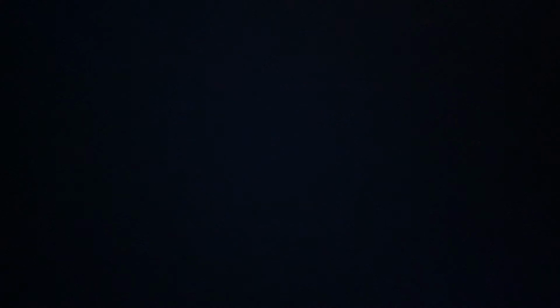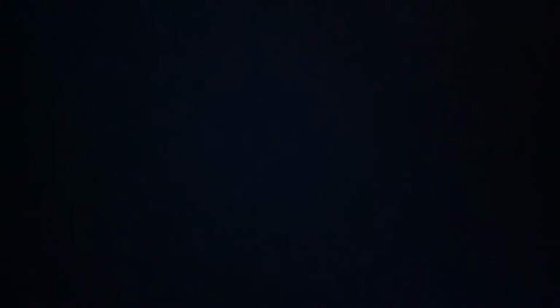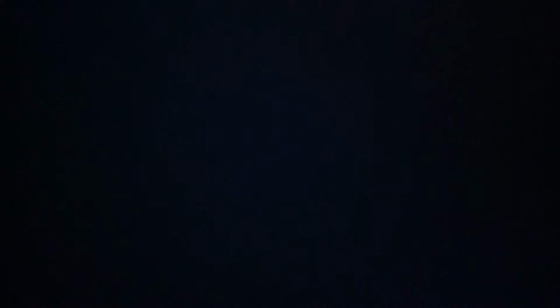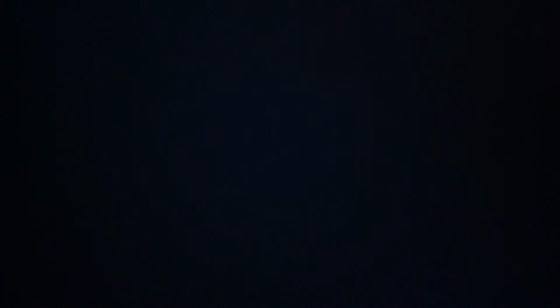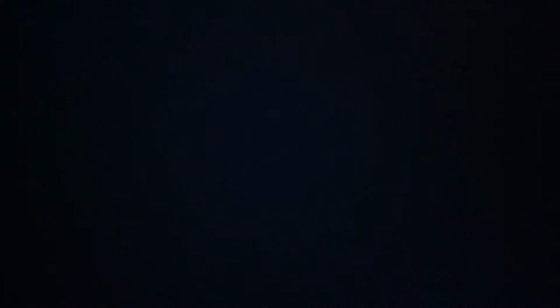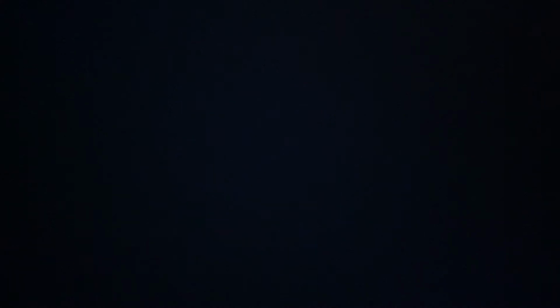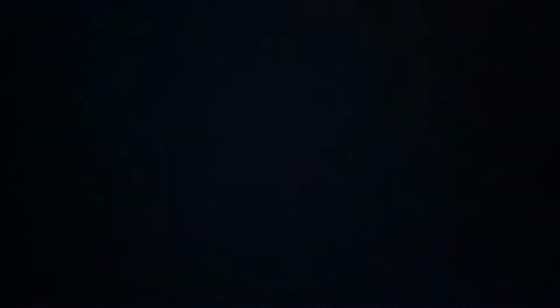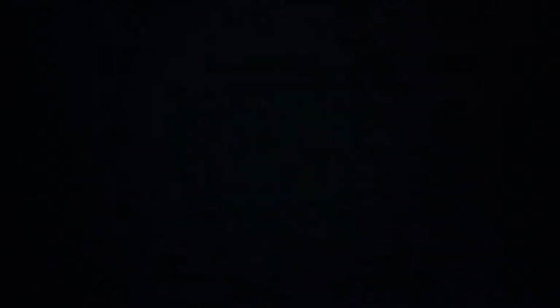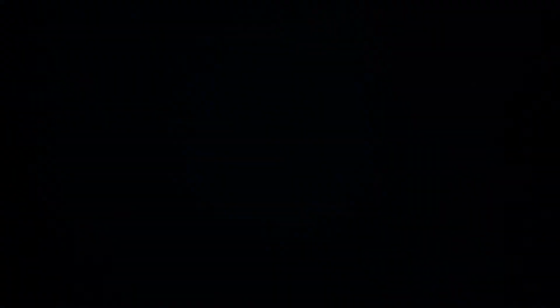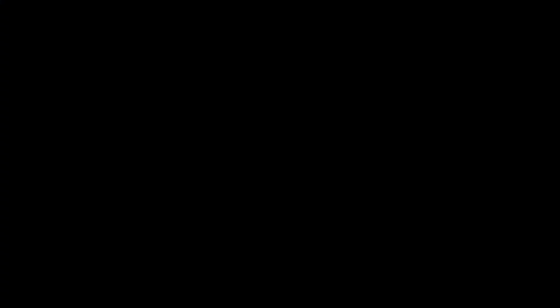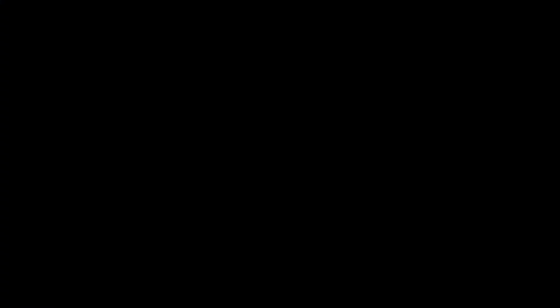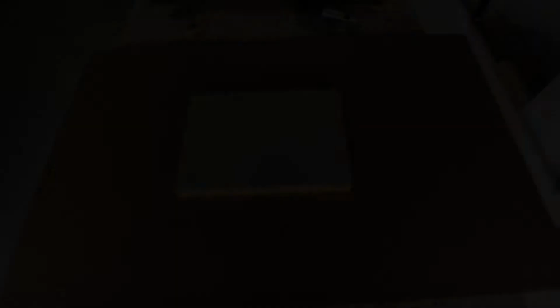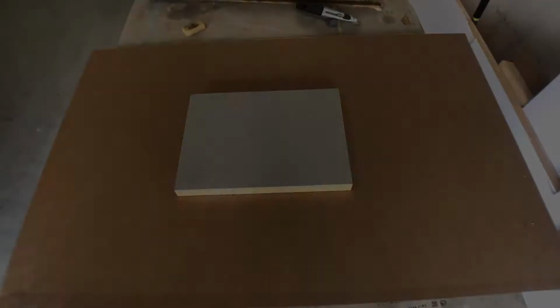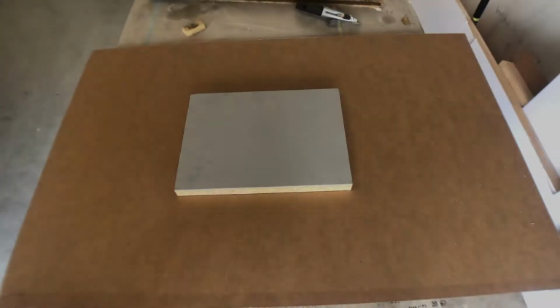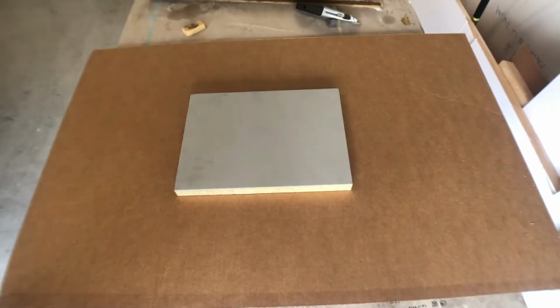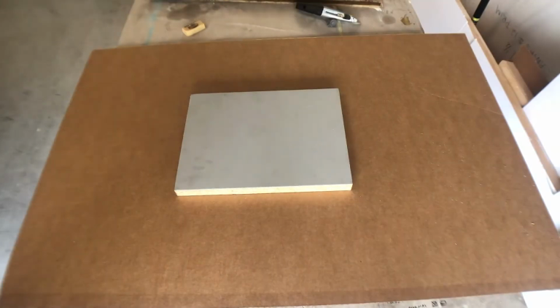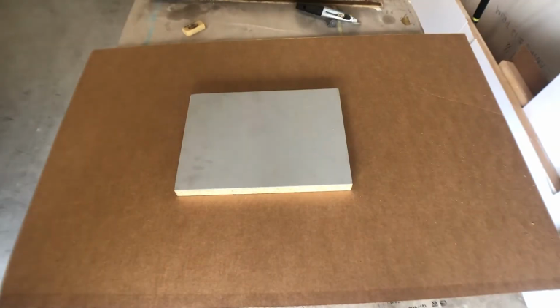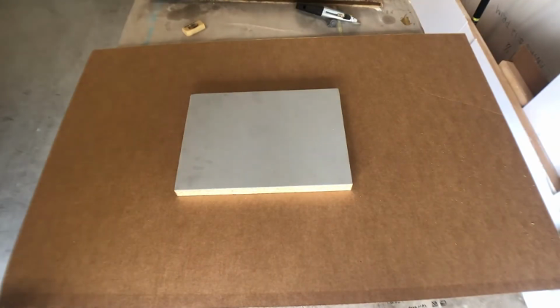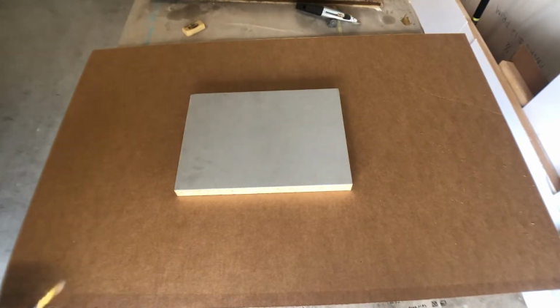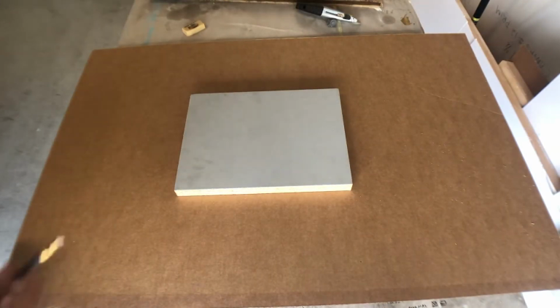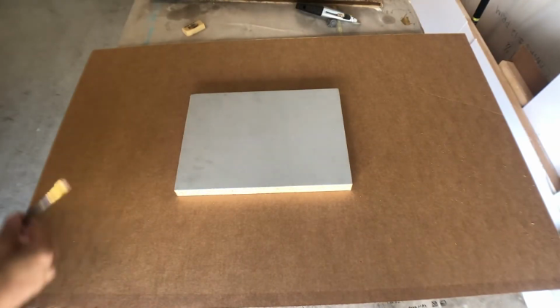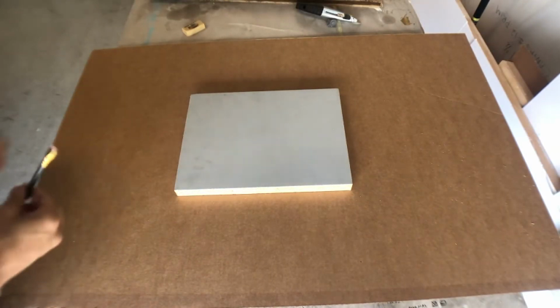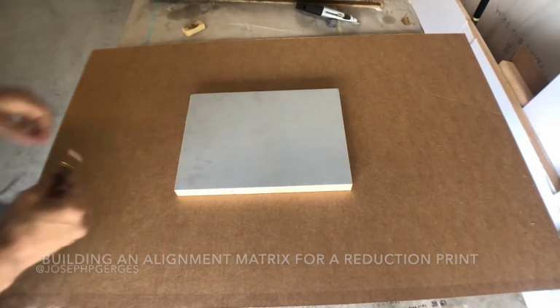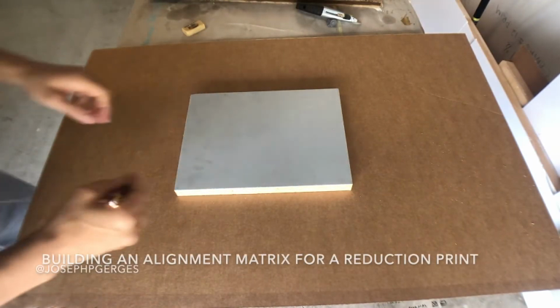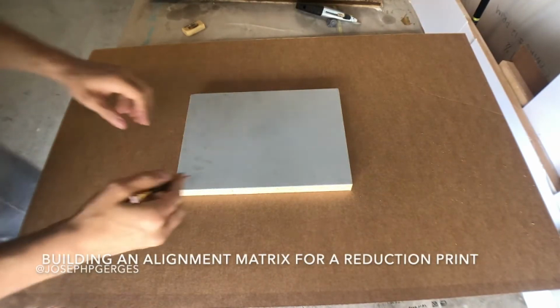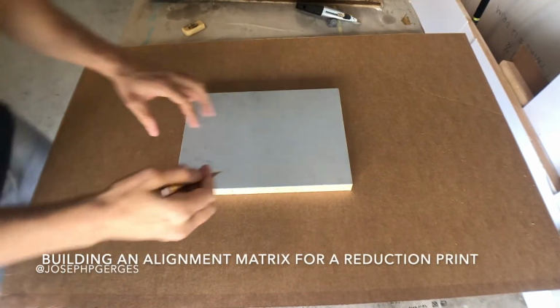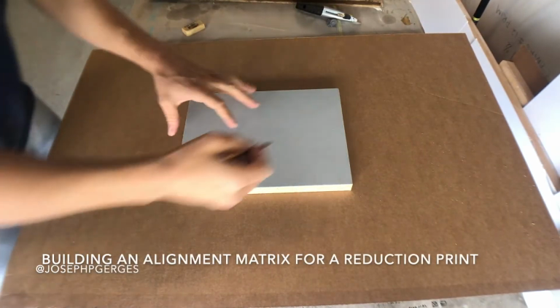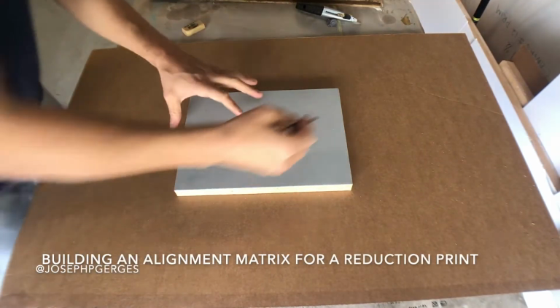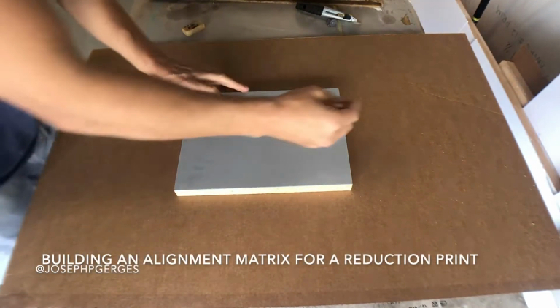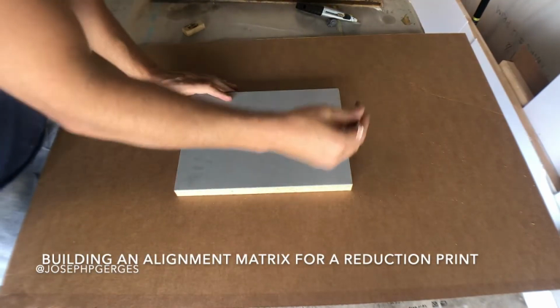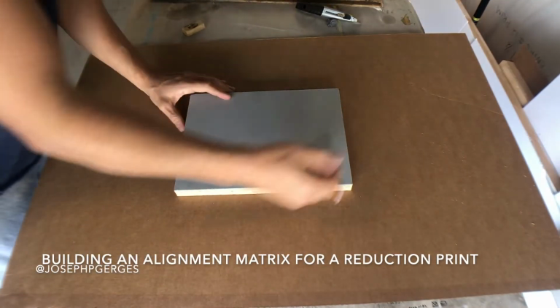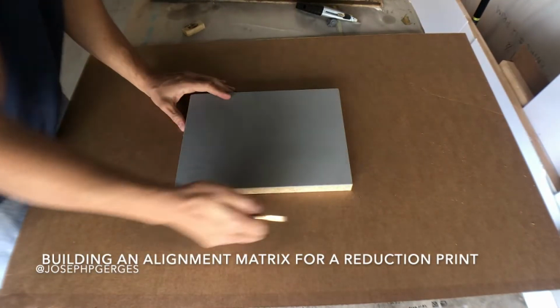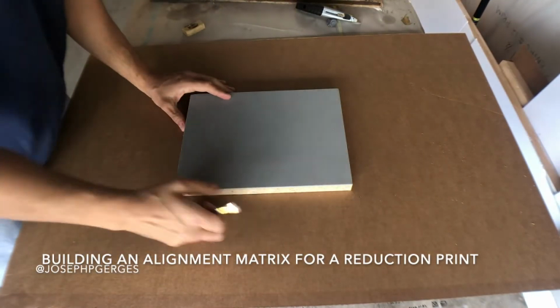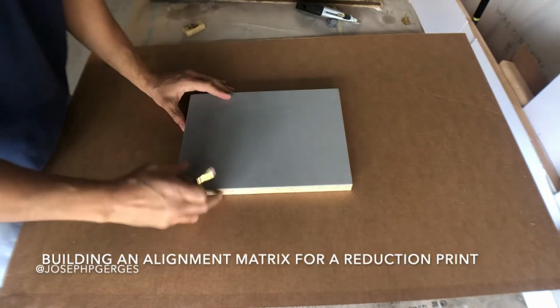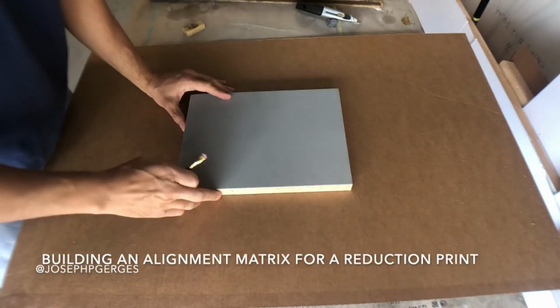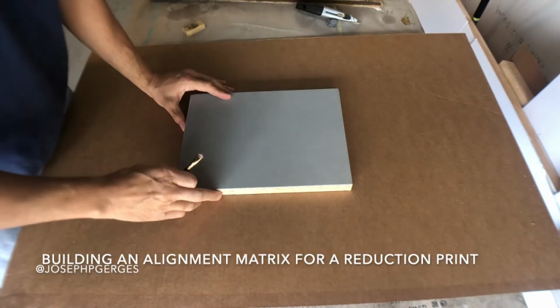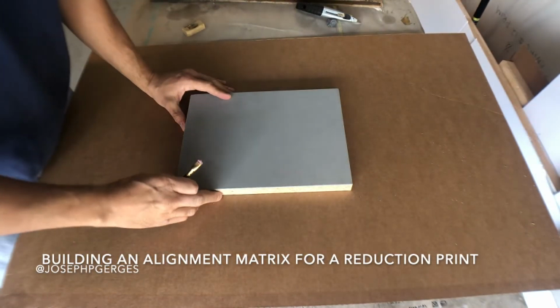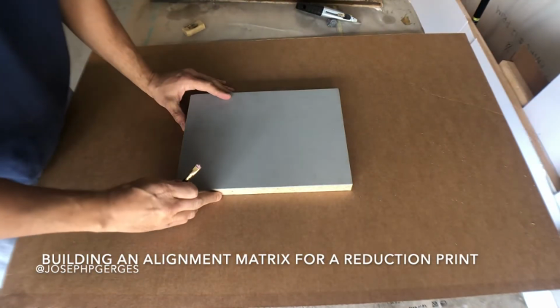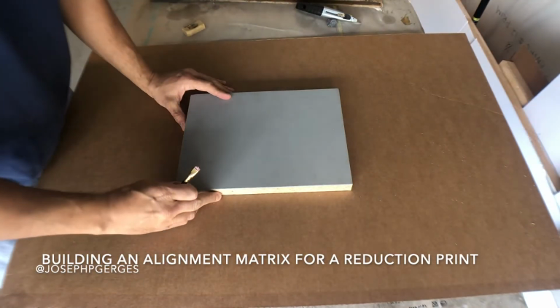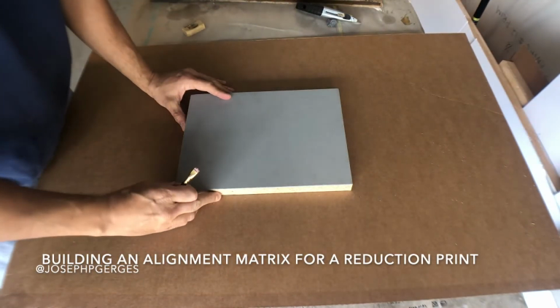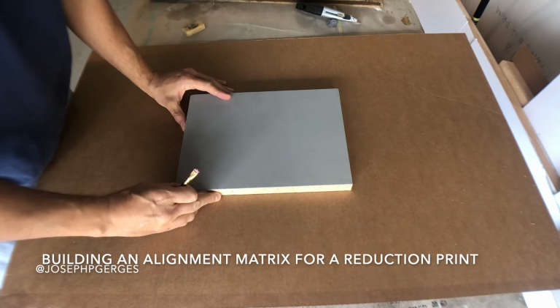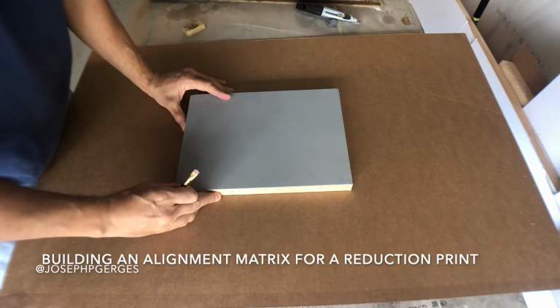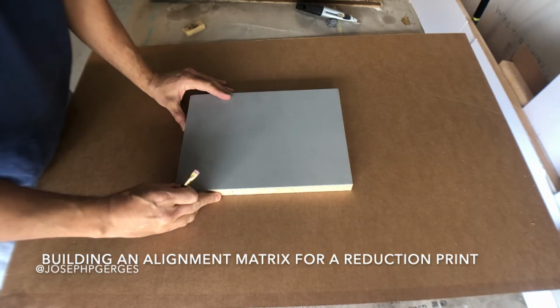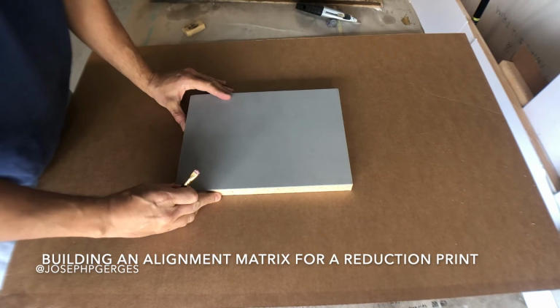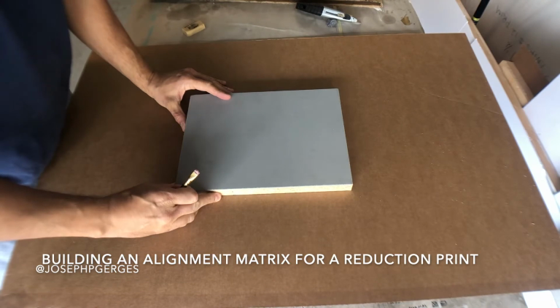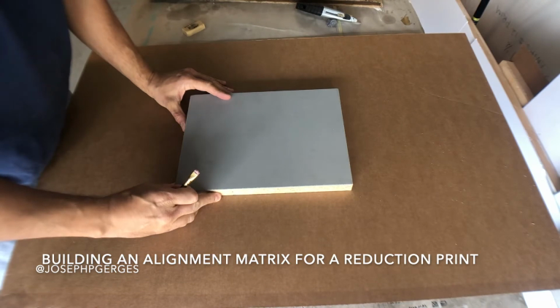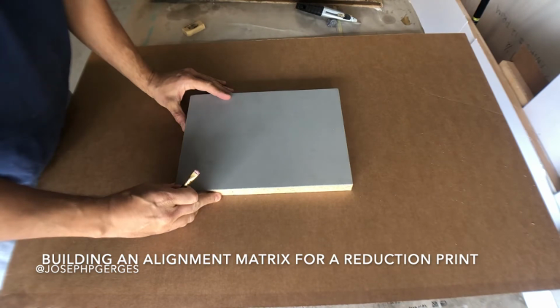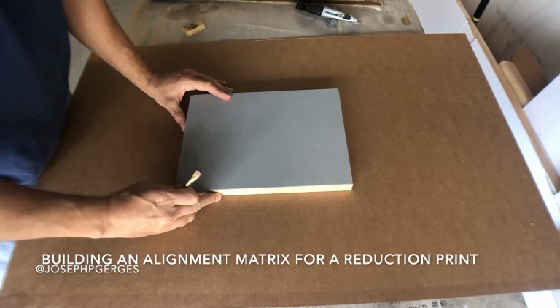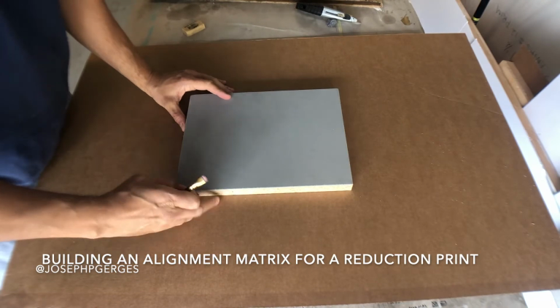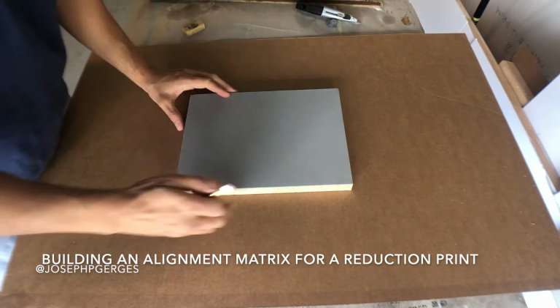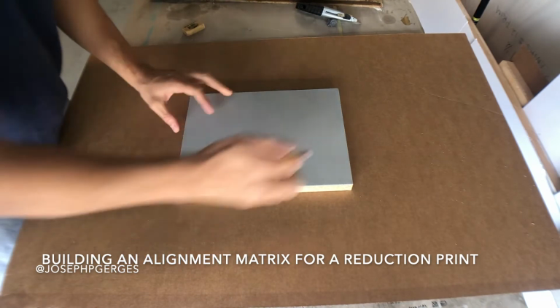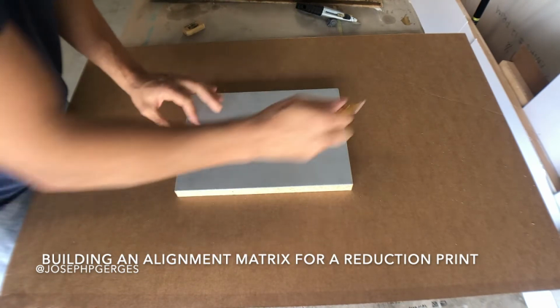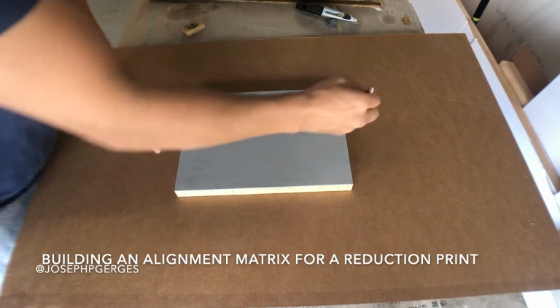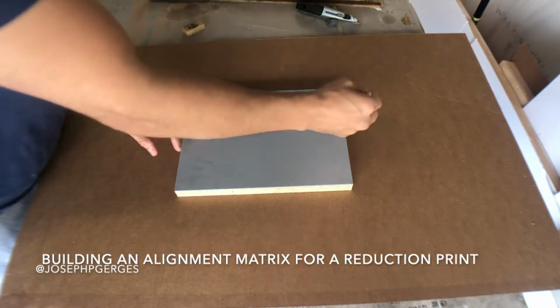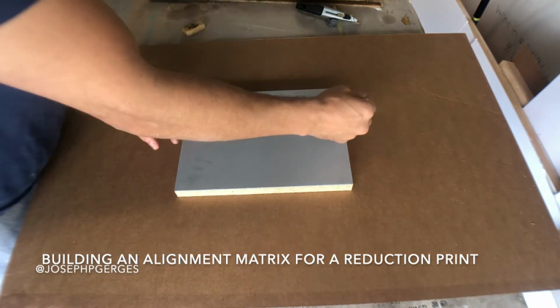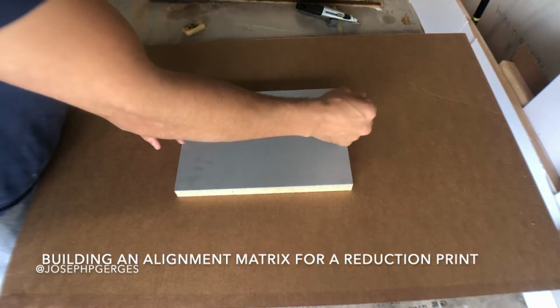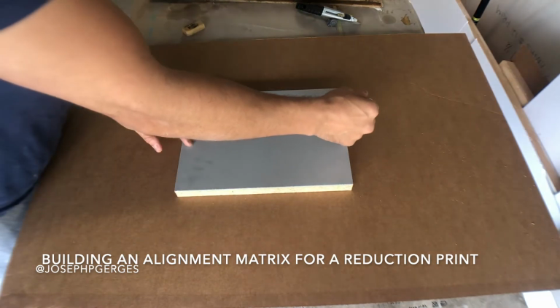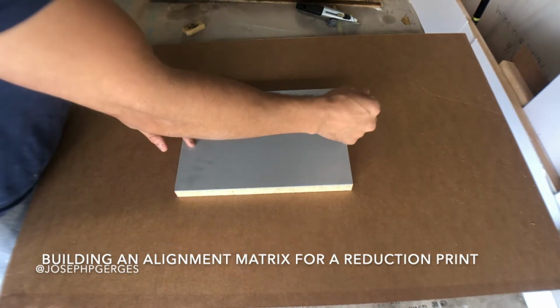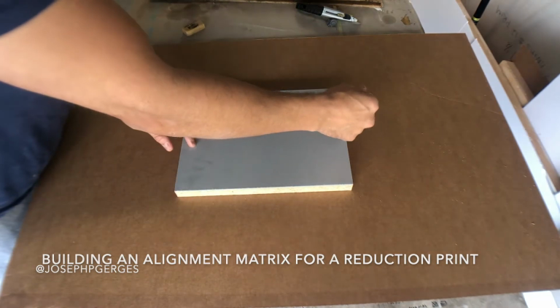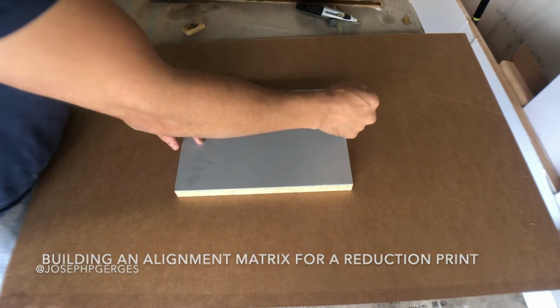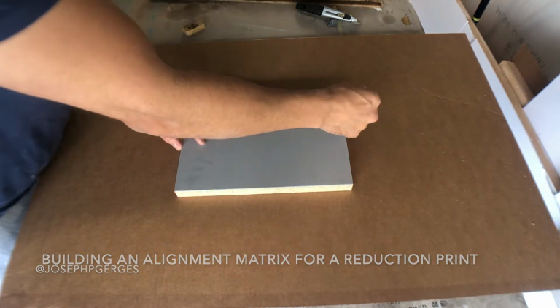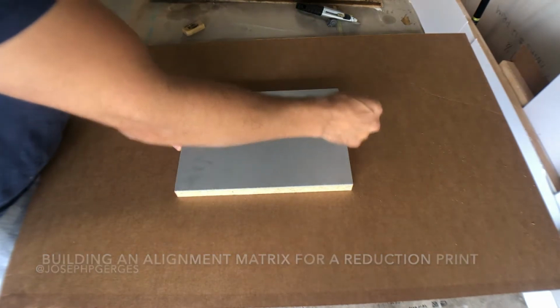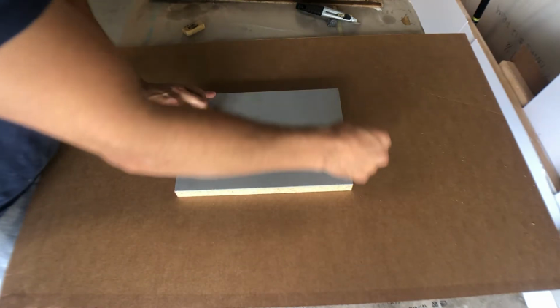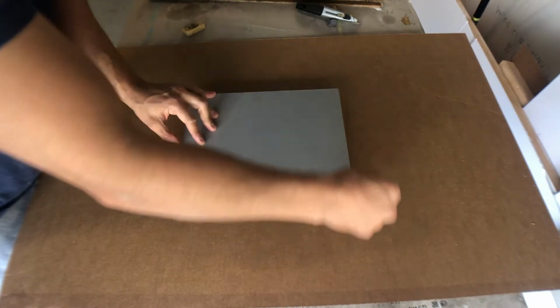In this video, I'm going to go through a little demonstration of how I build an alignment matrix for a reduction print.